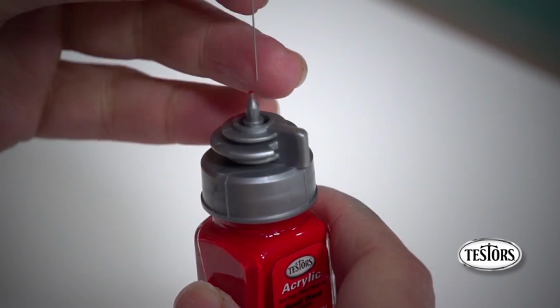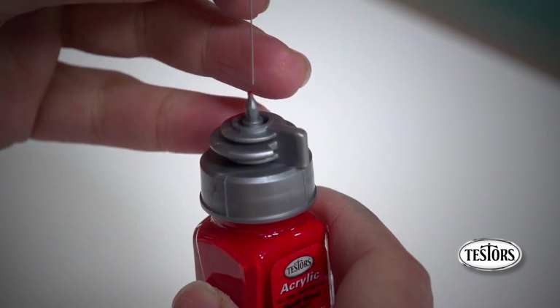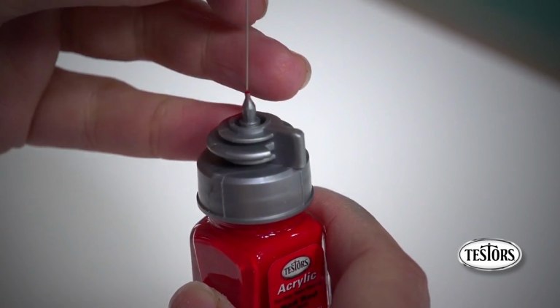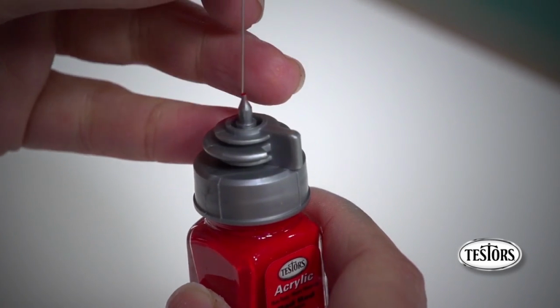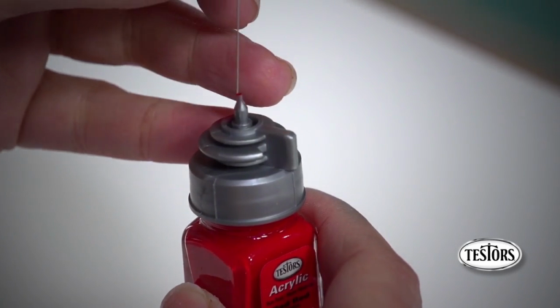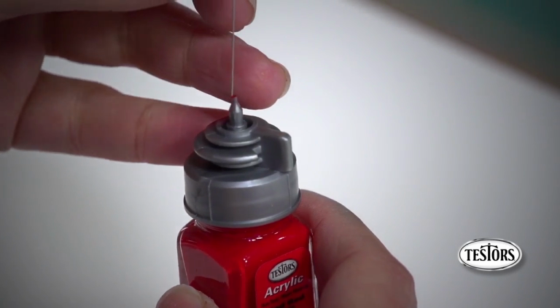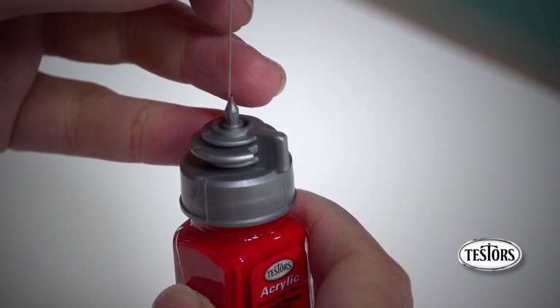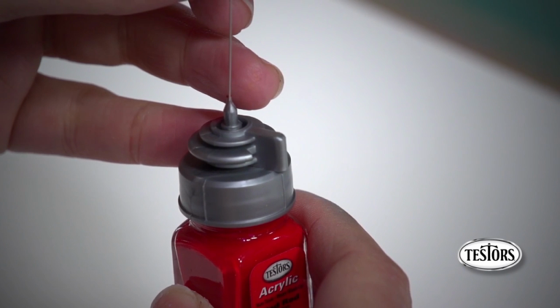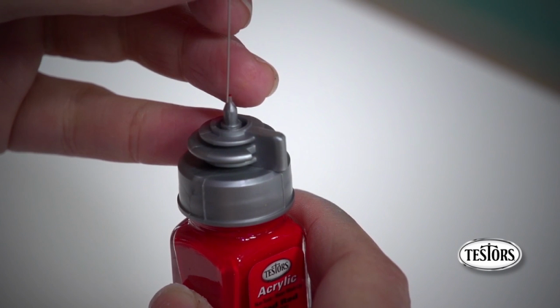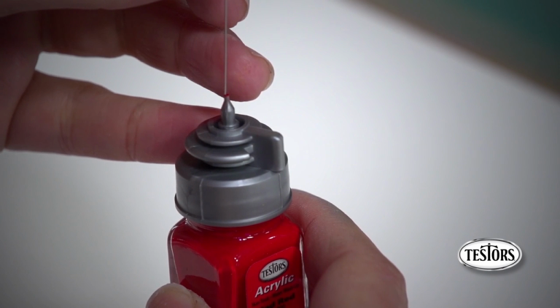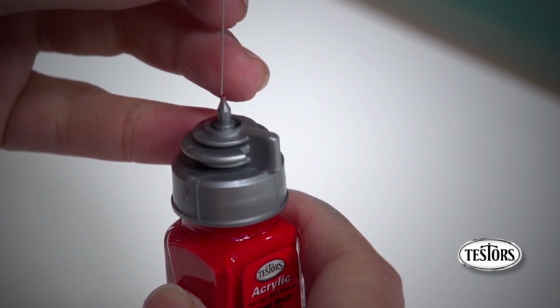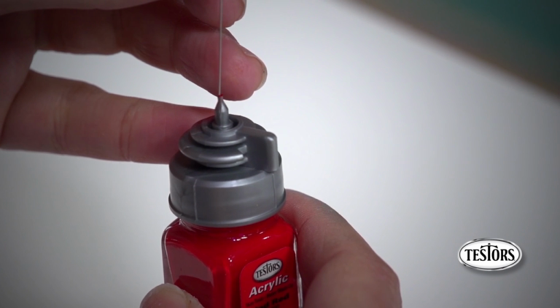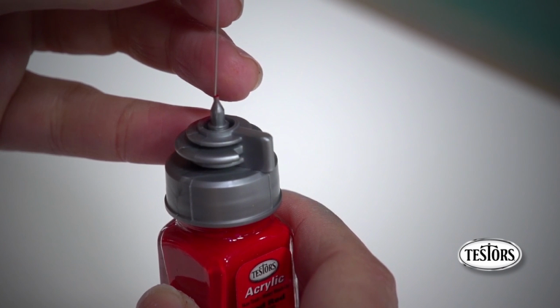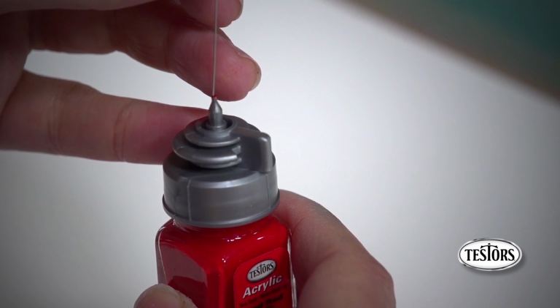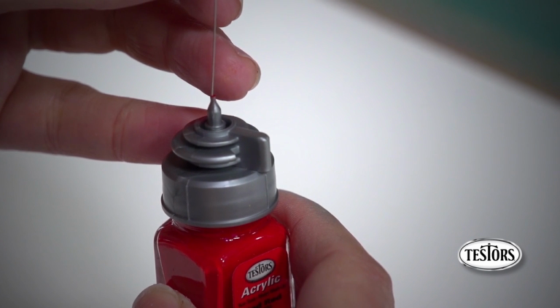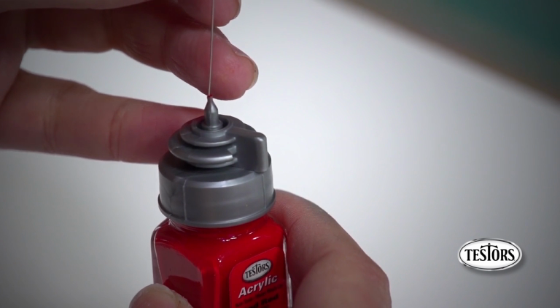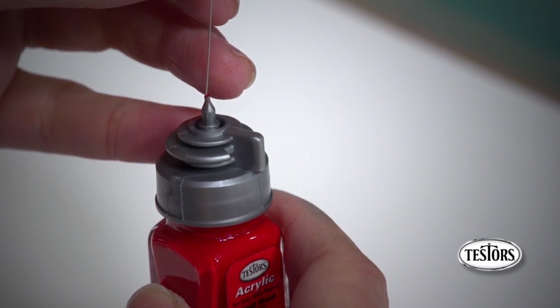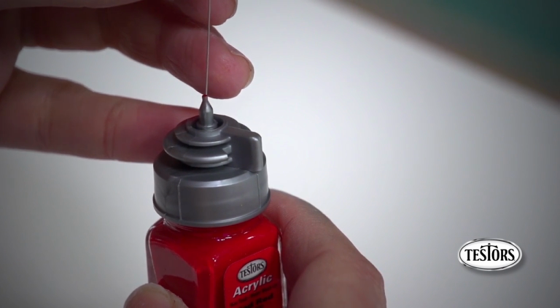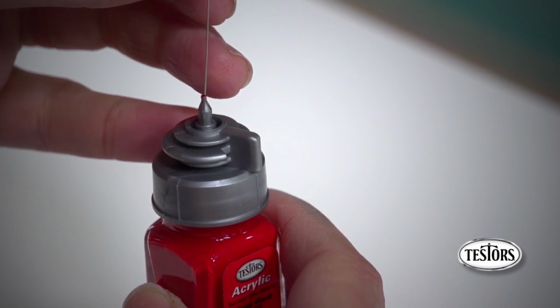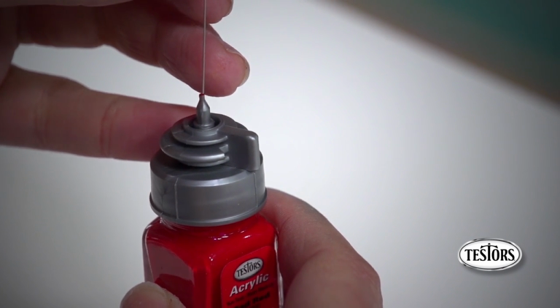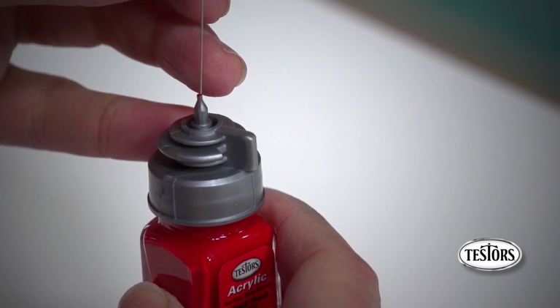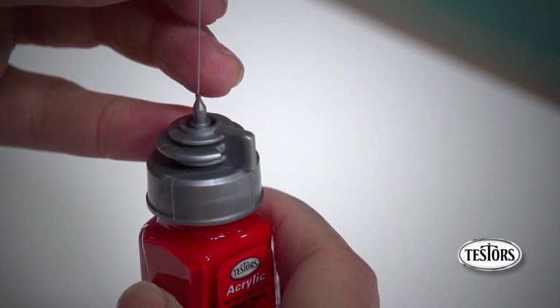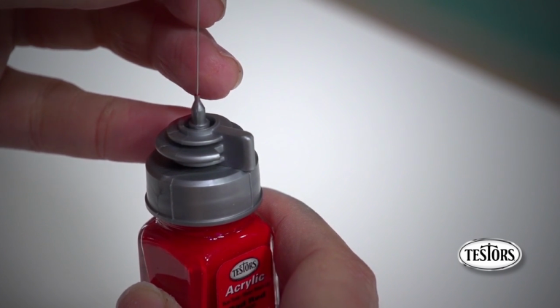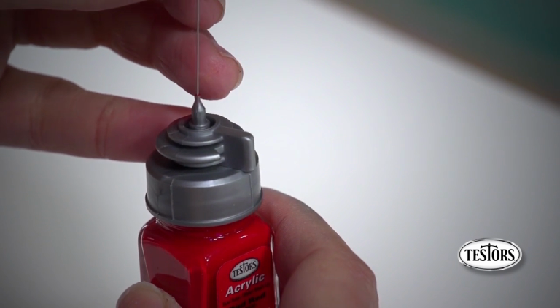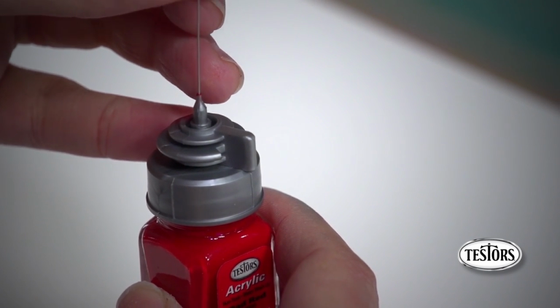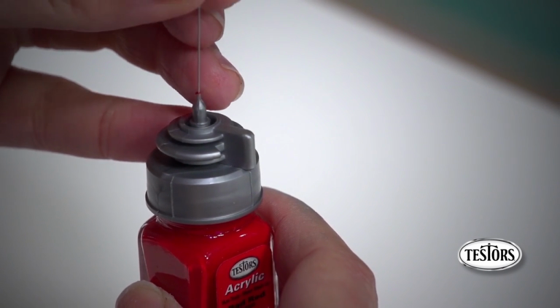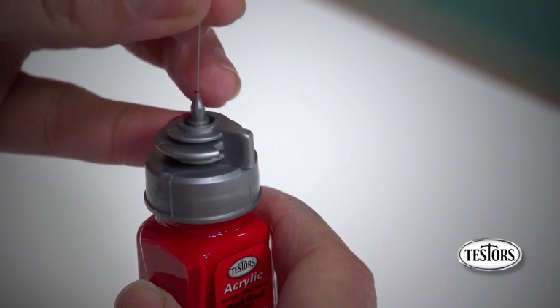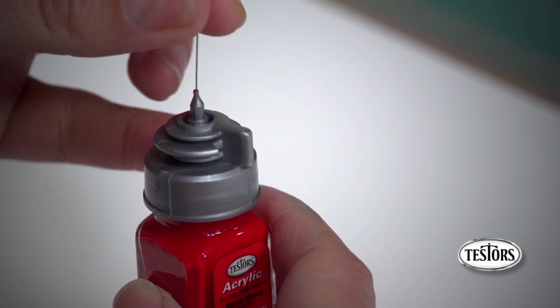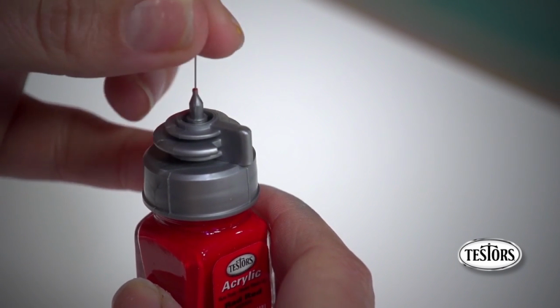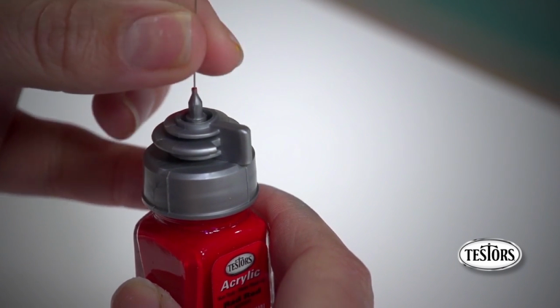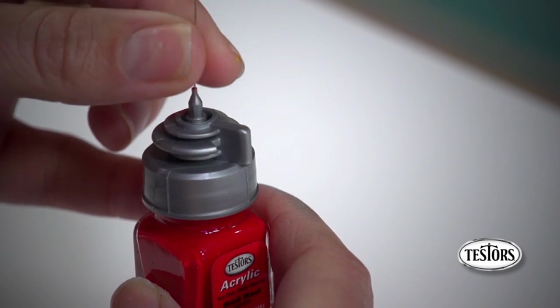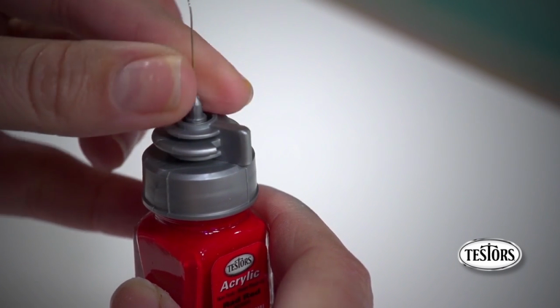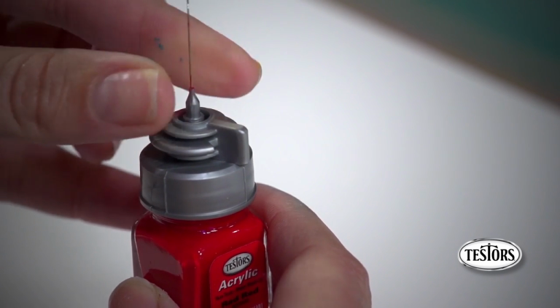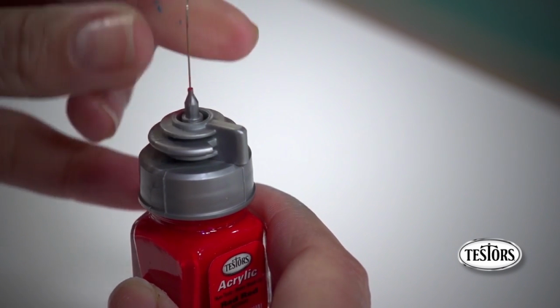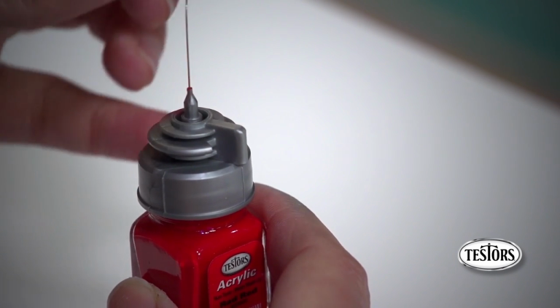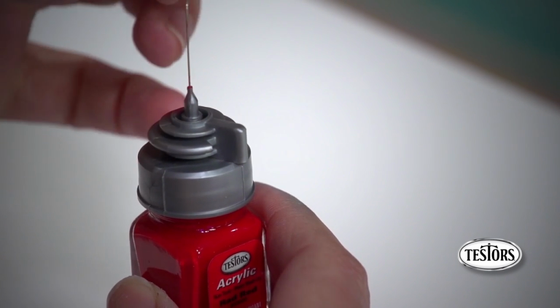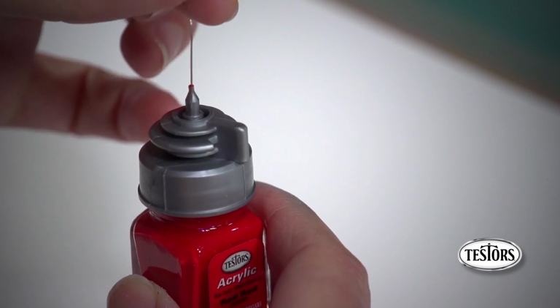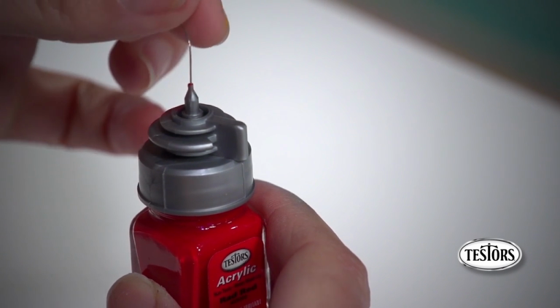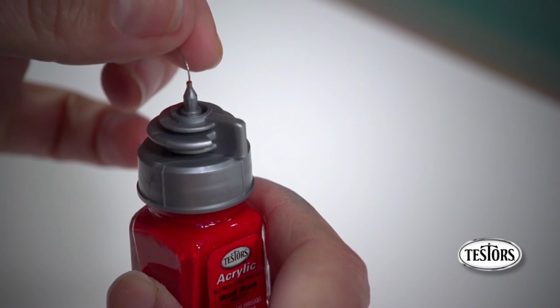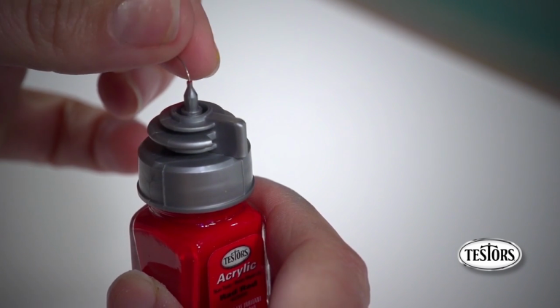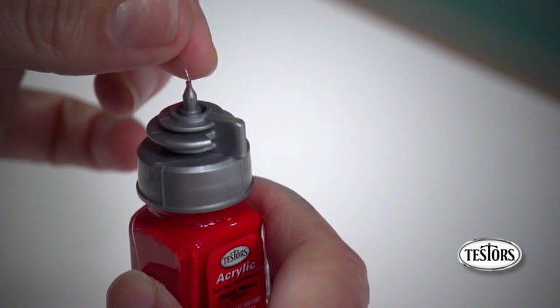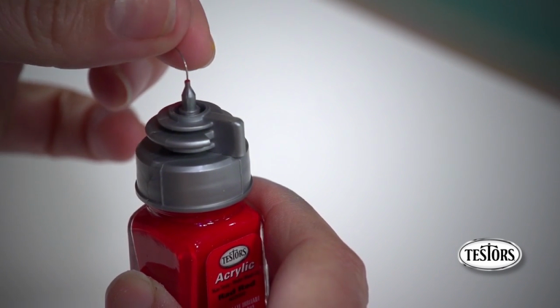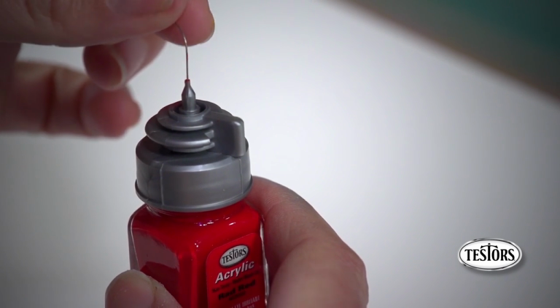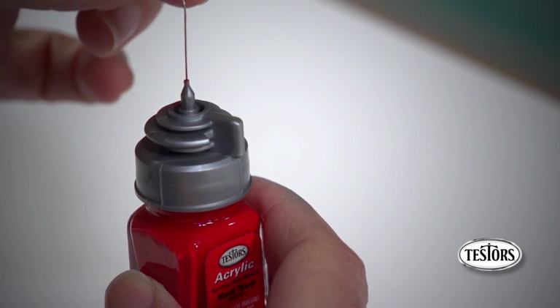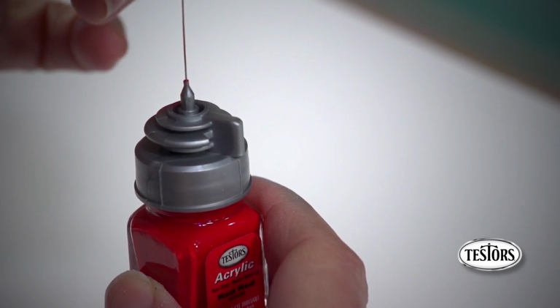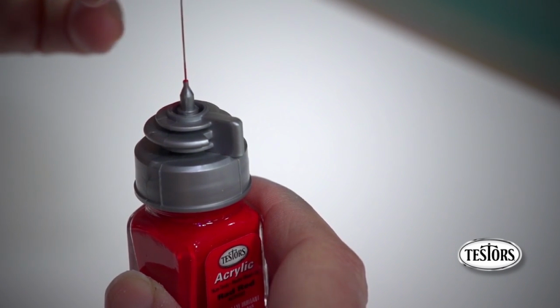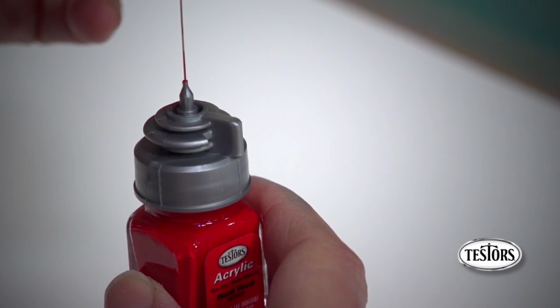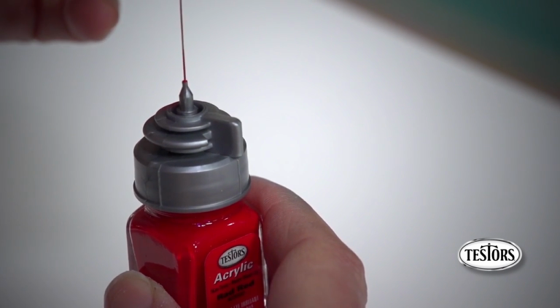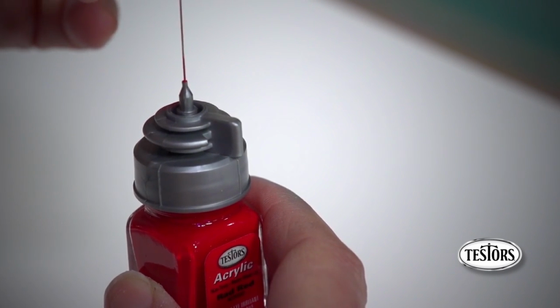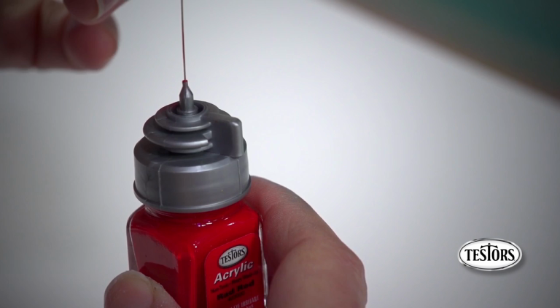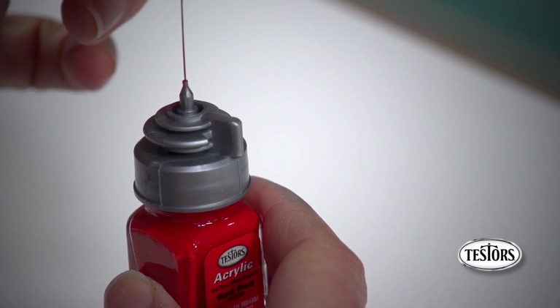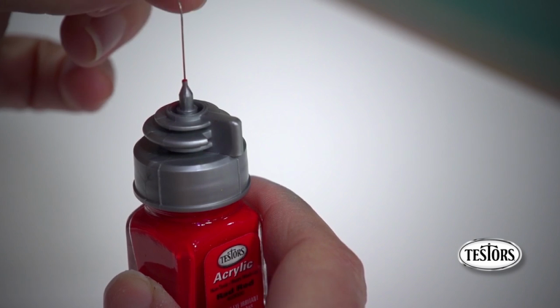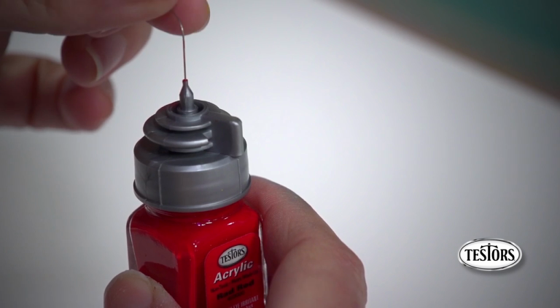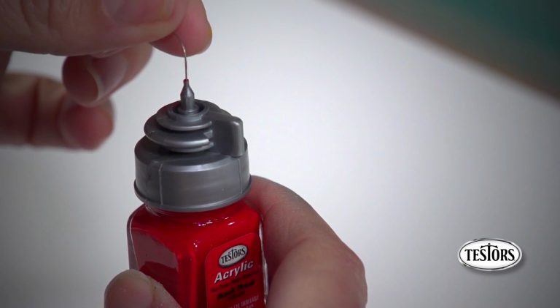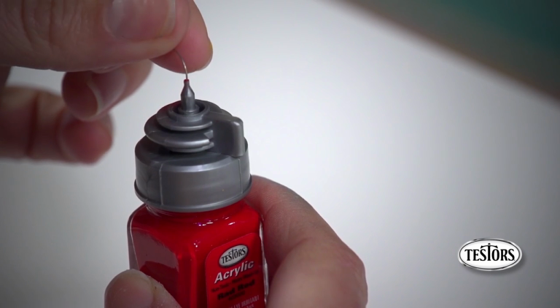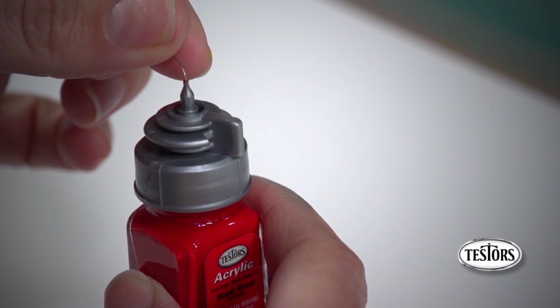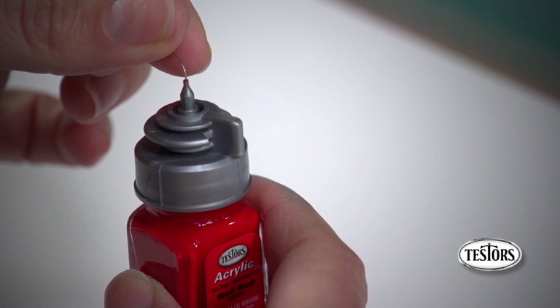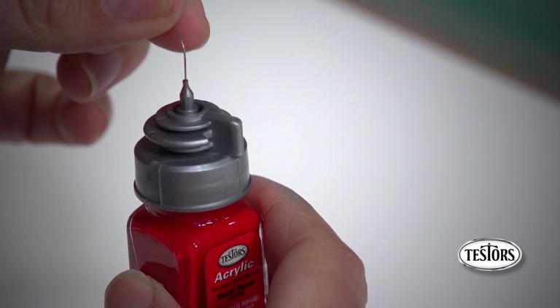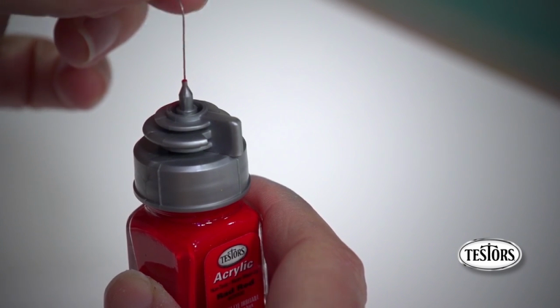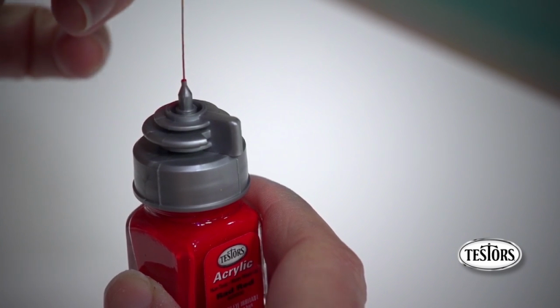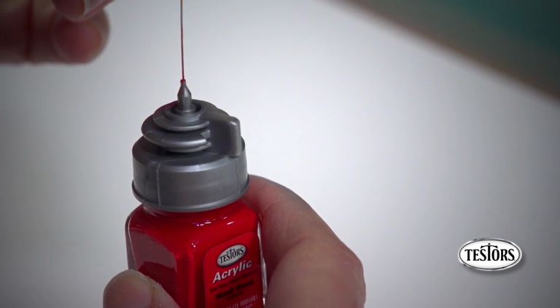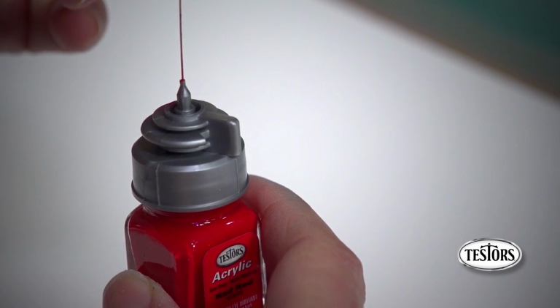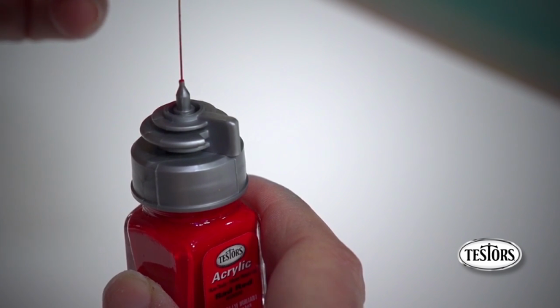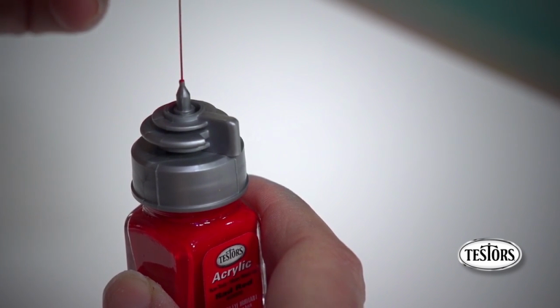To remove the blockage, simply insert the cleaning wire included with your airbrush into the tip of the clip cap and slide it up and down.